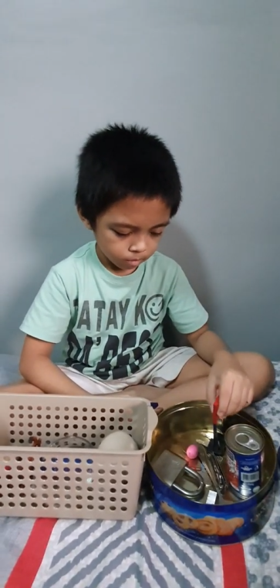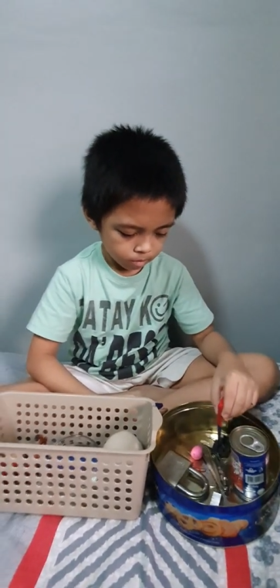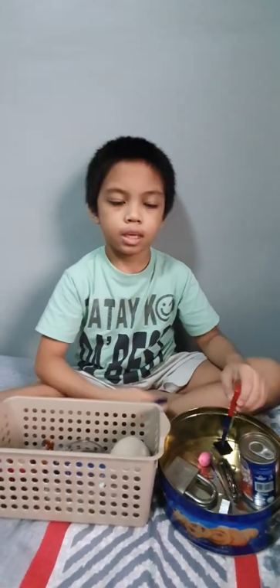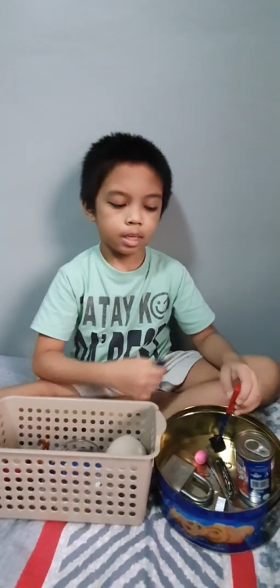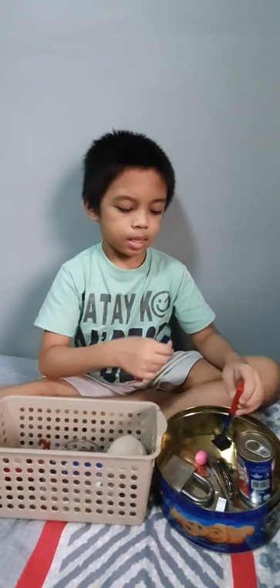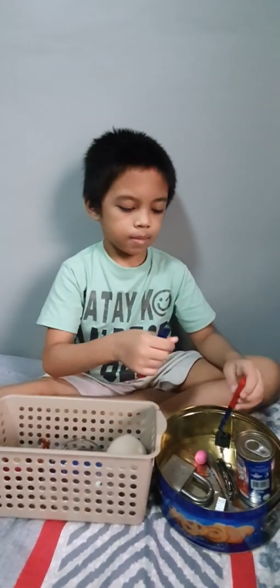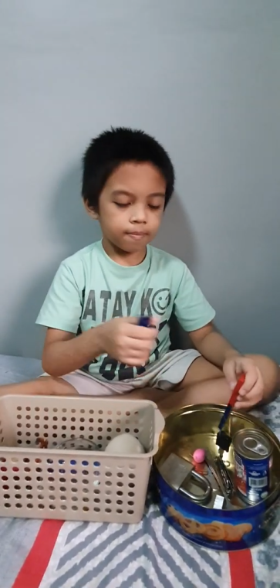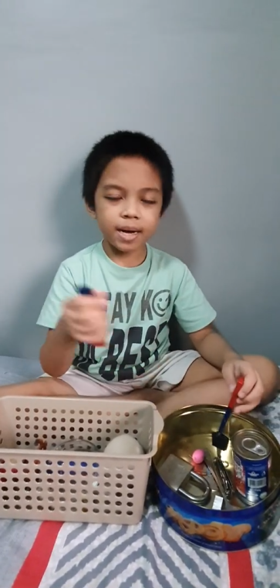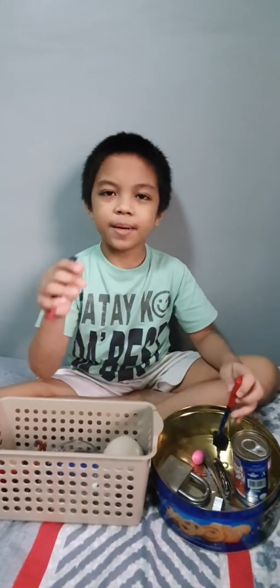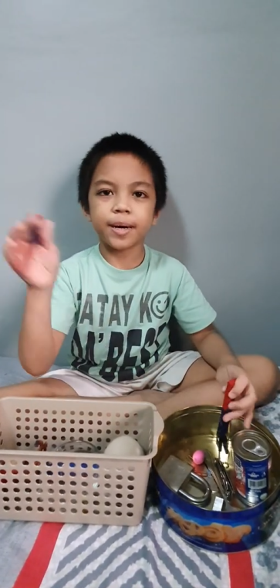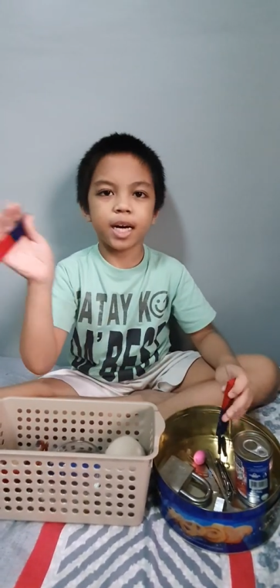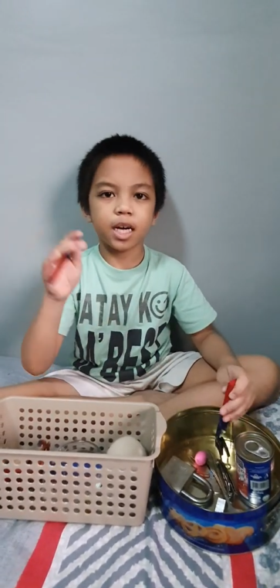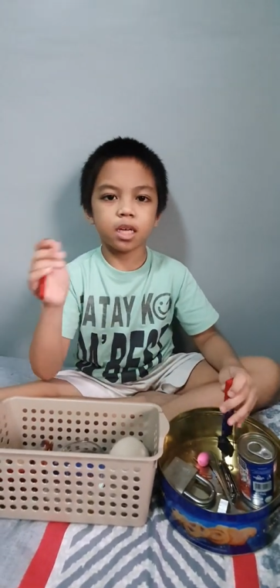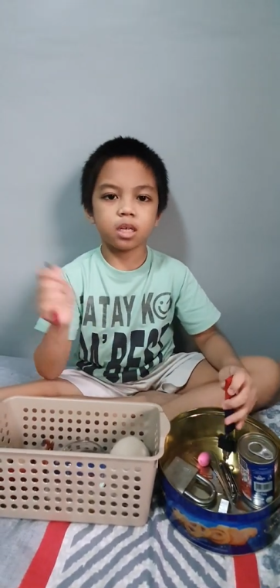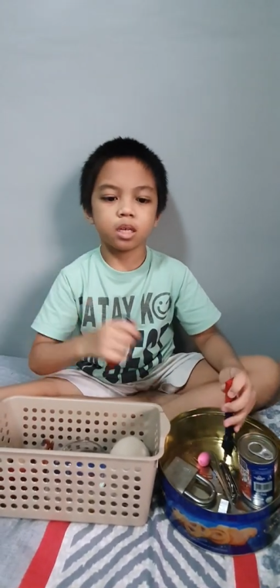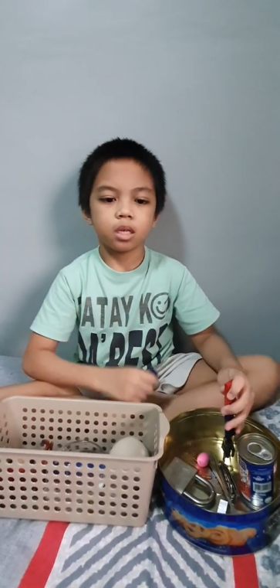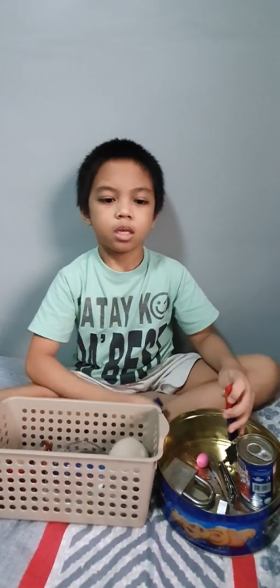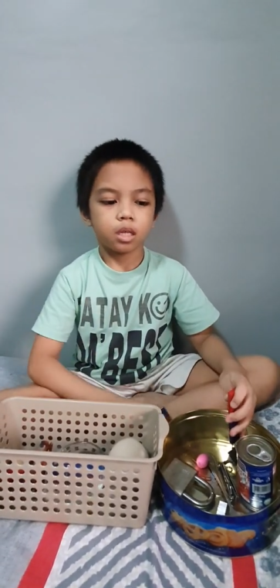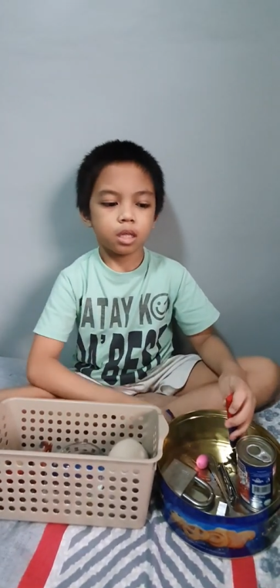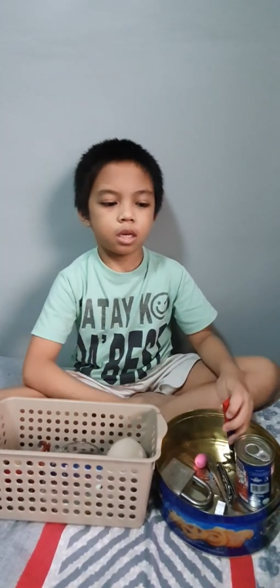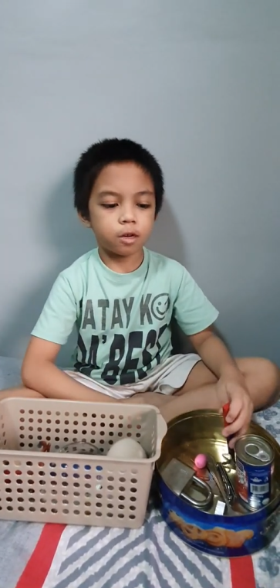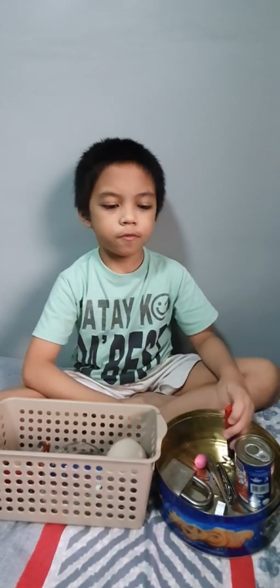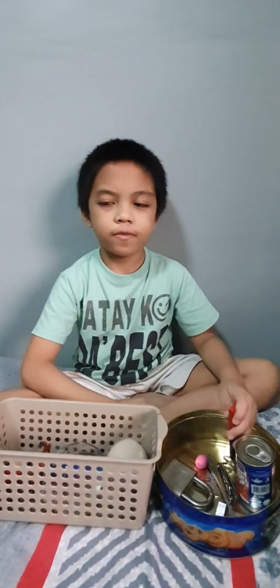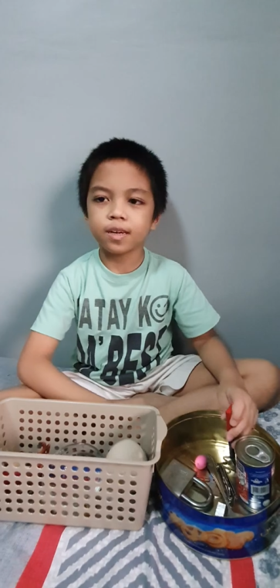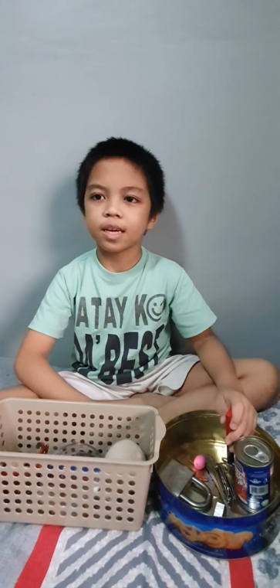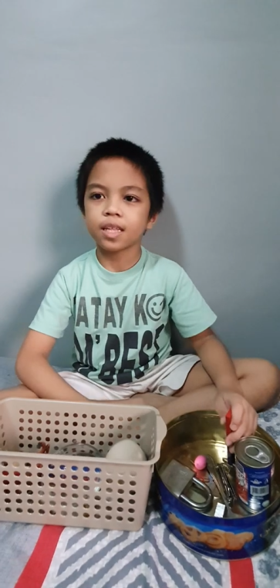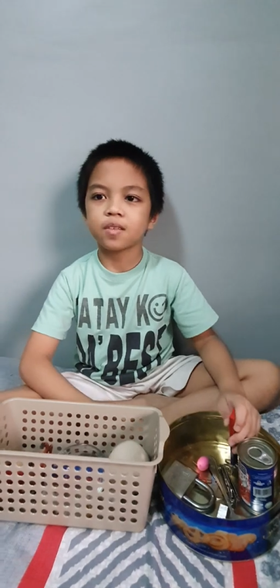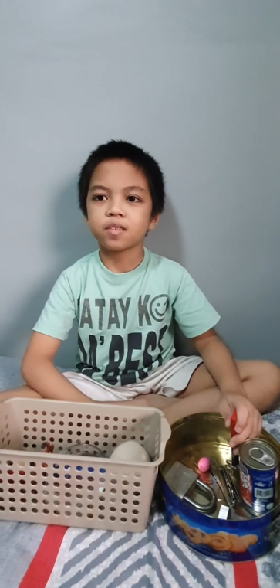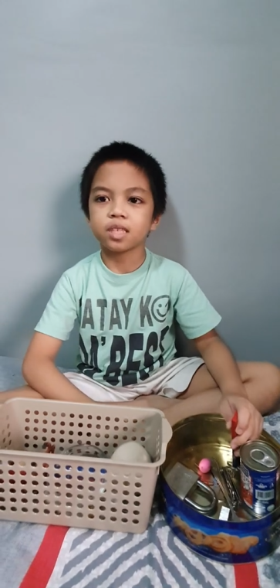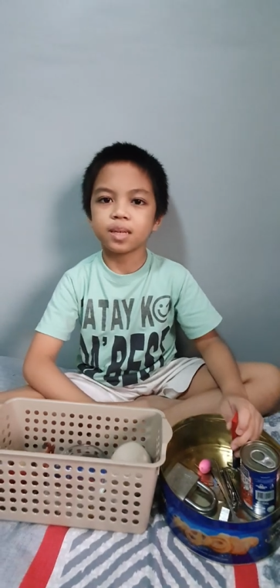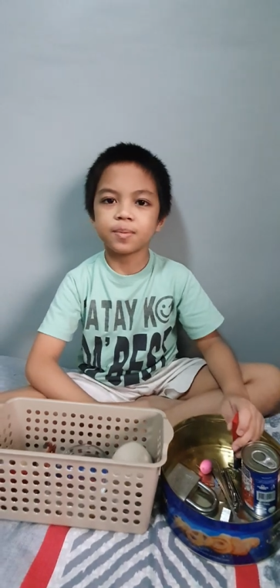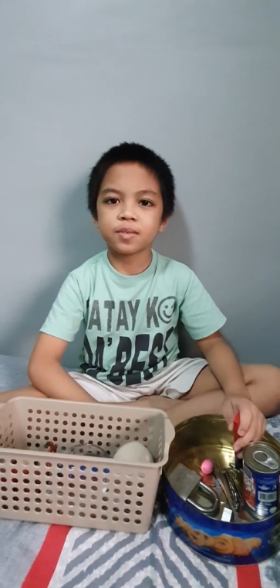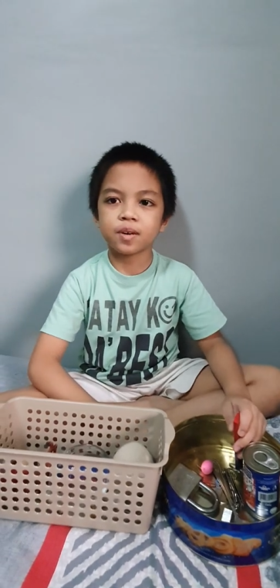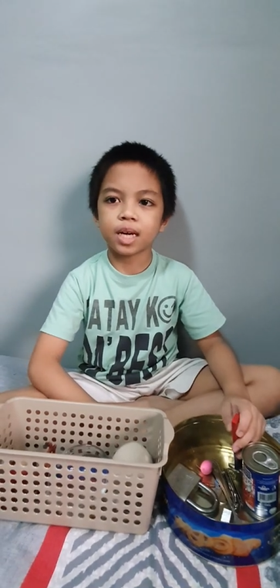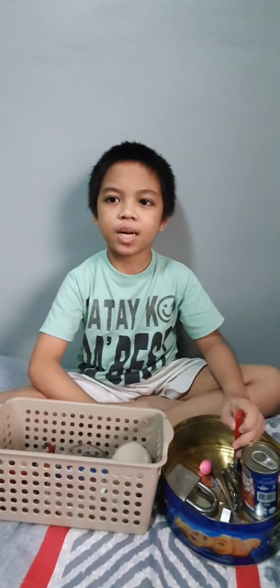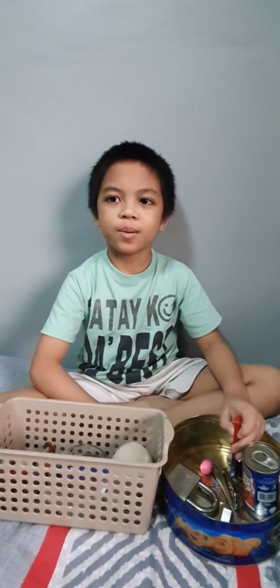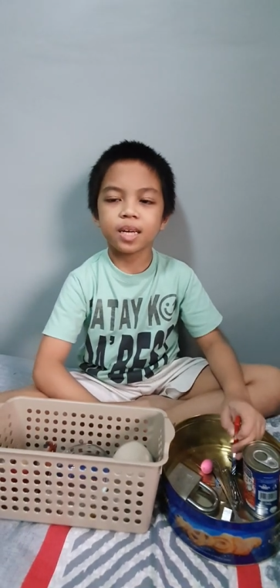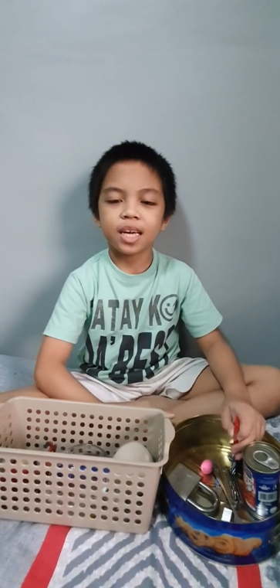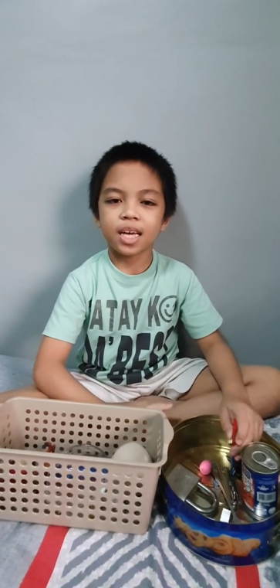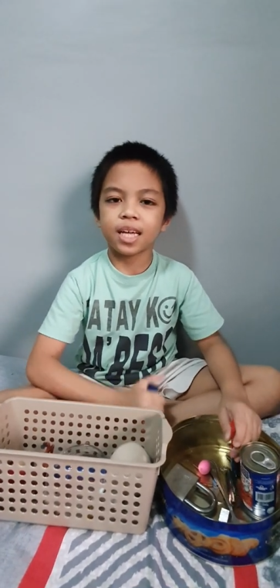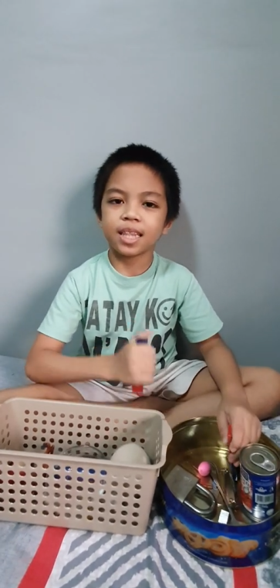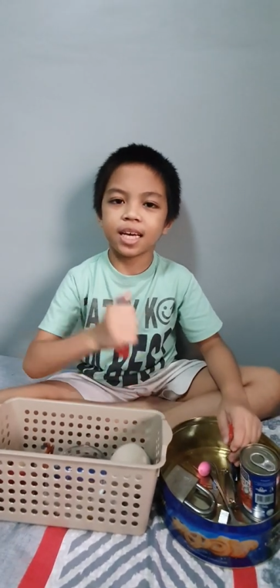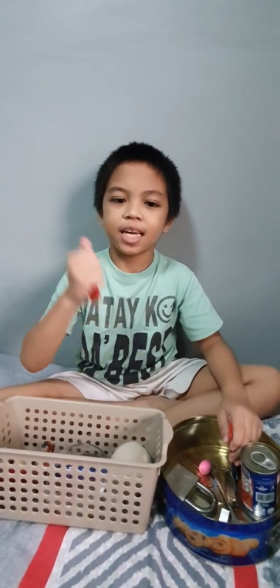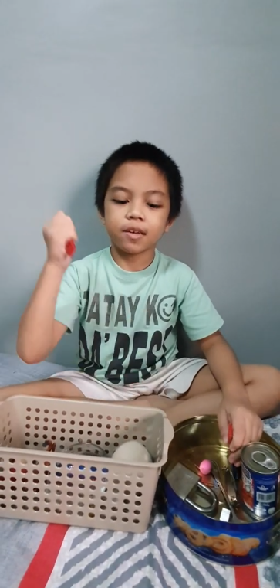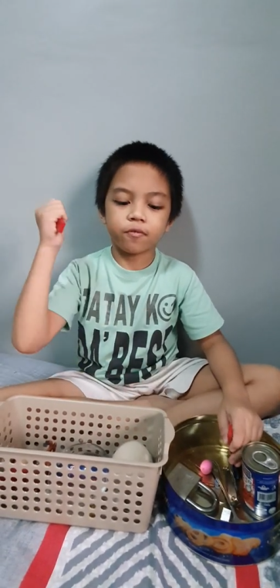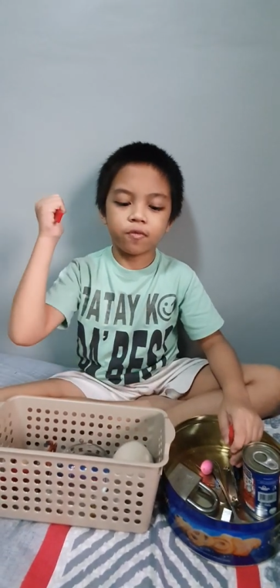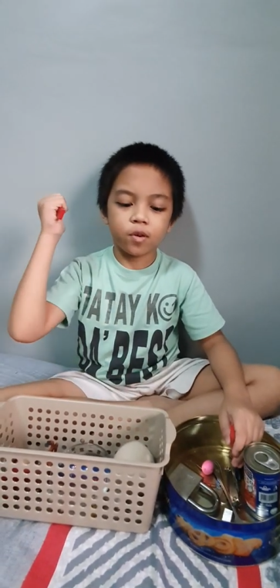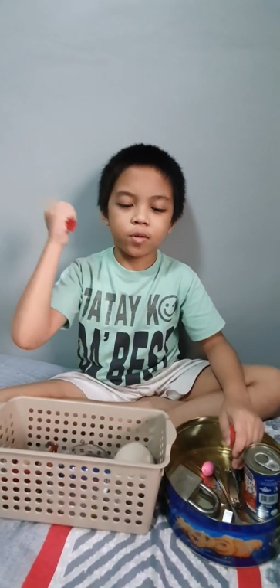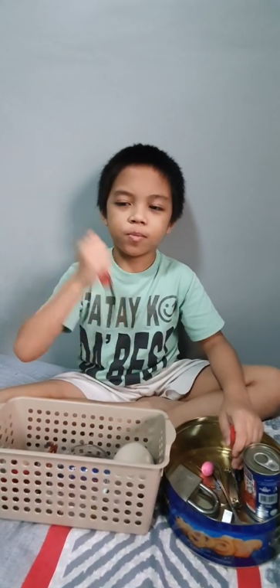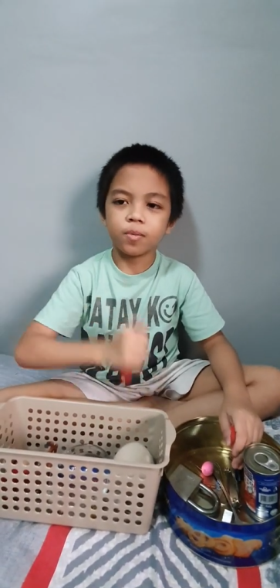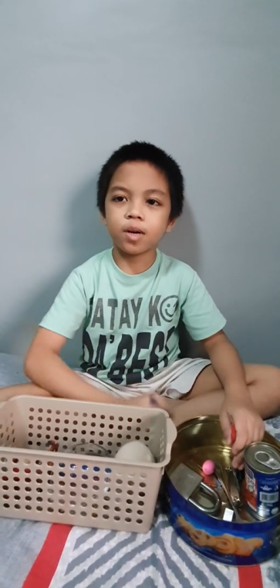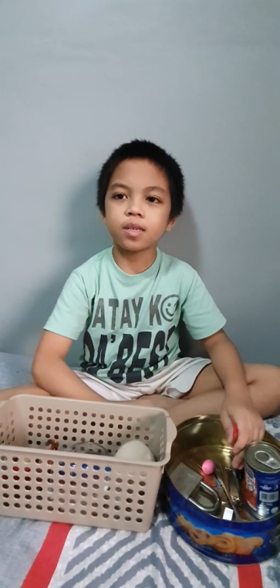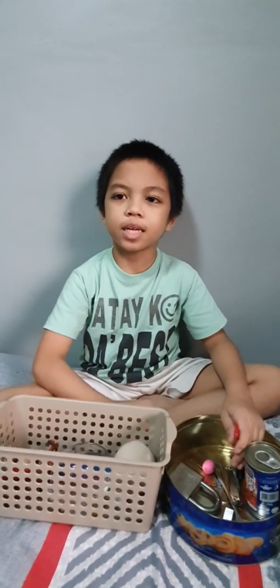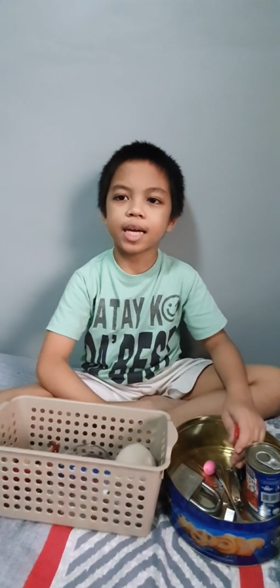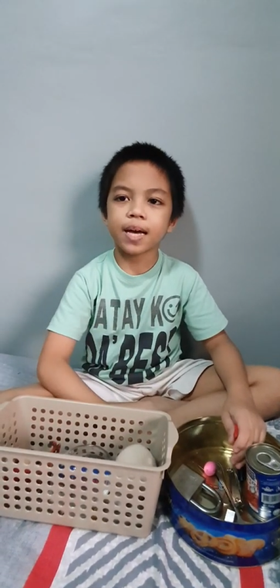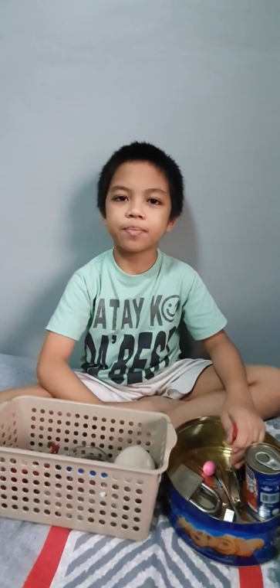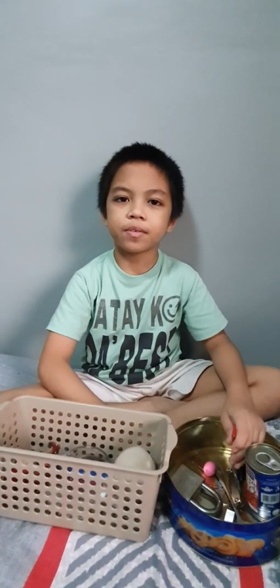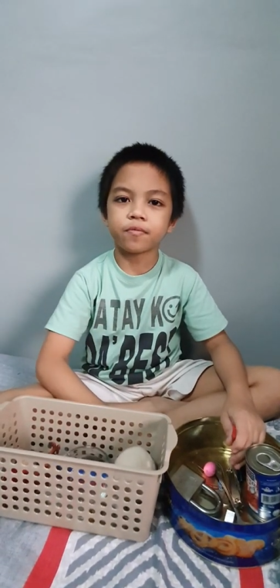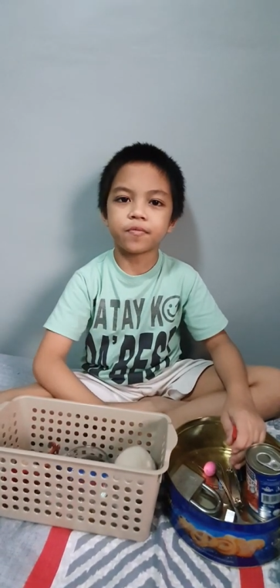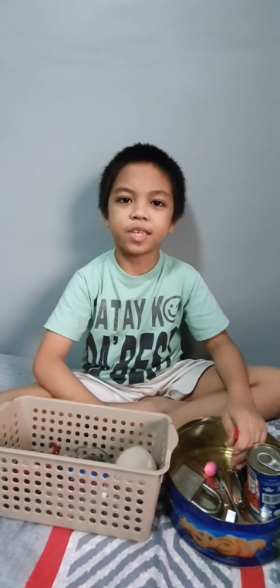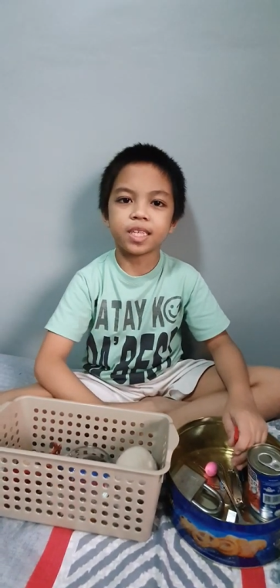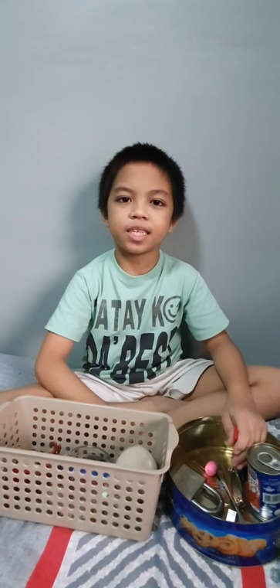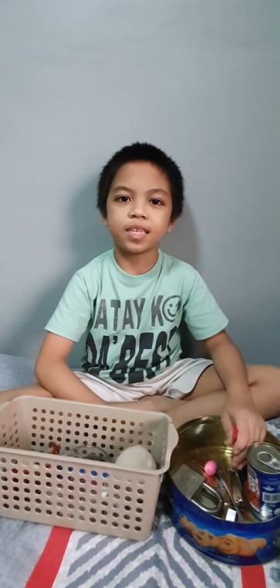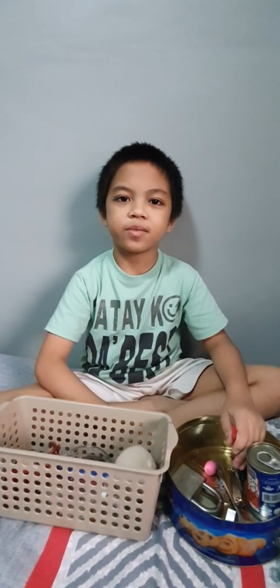Bye-bye! Don't forget to subscribe and like for more happy videos. Thanks!